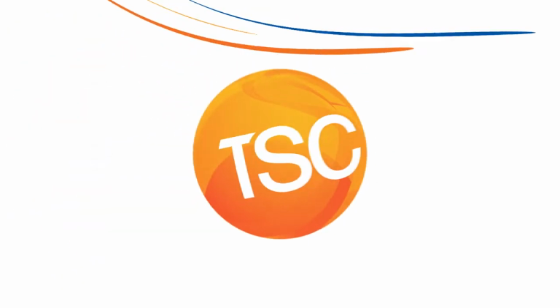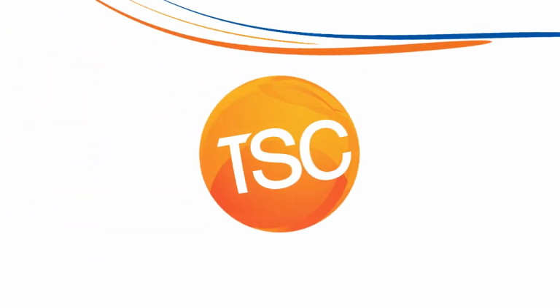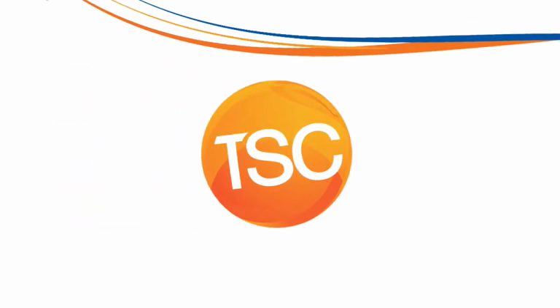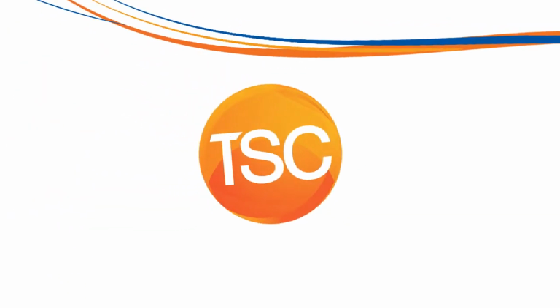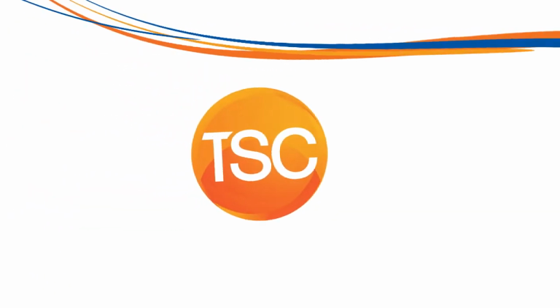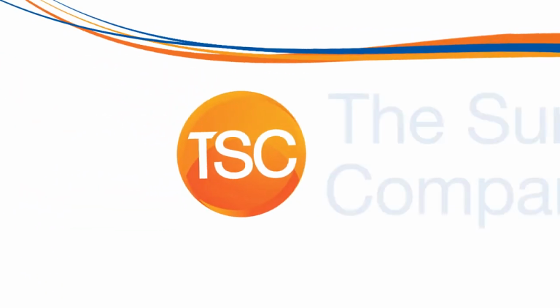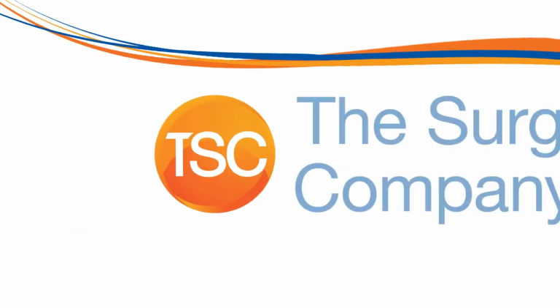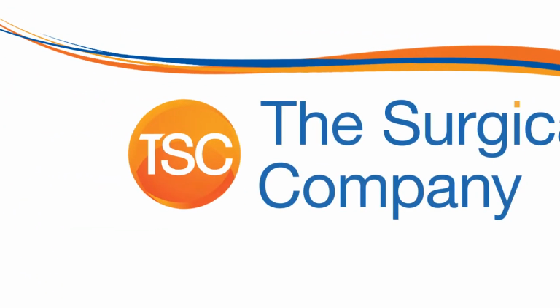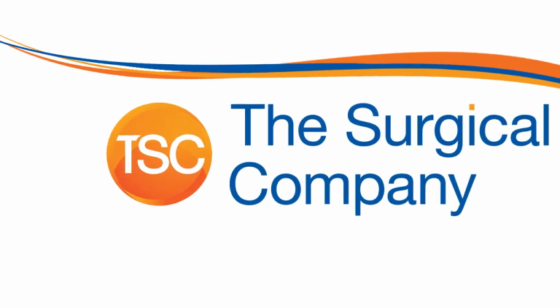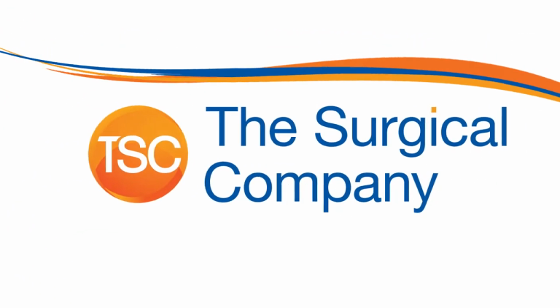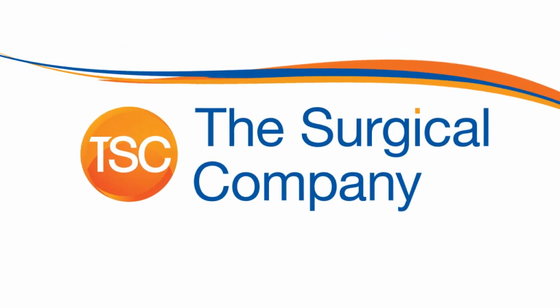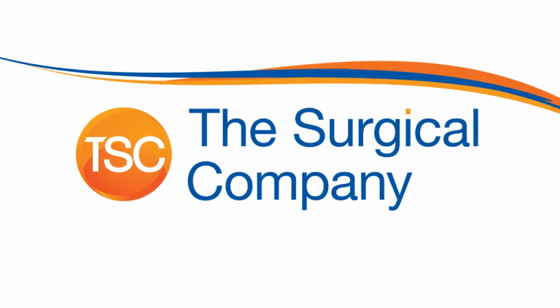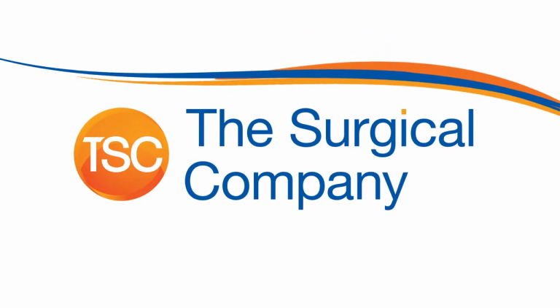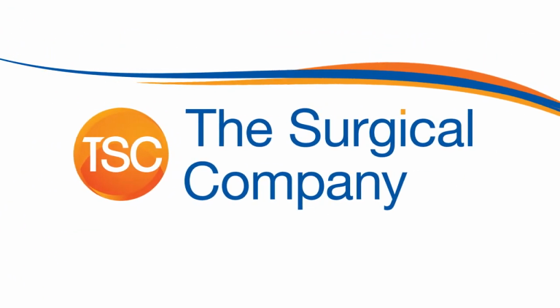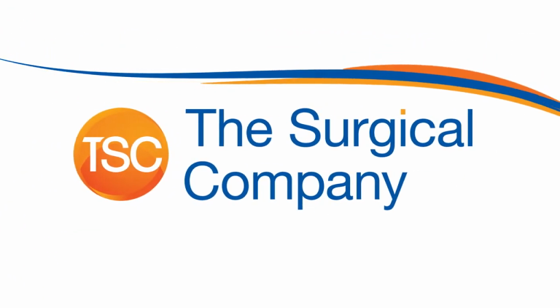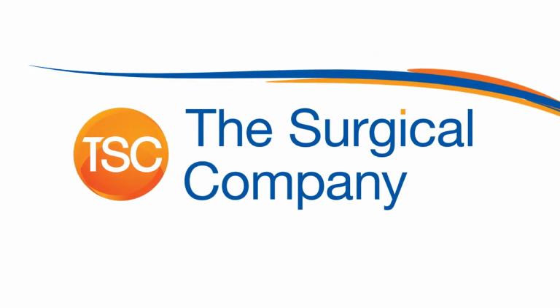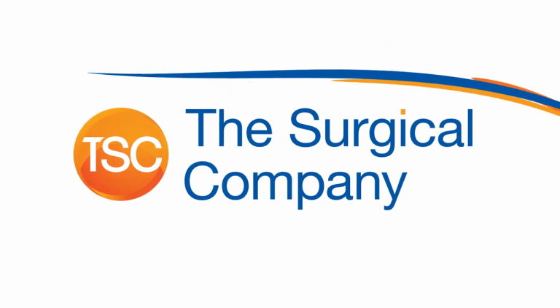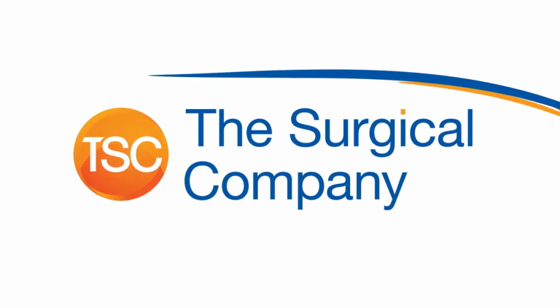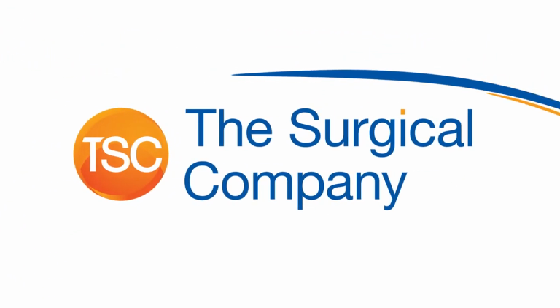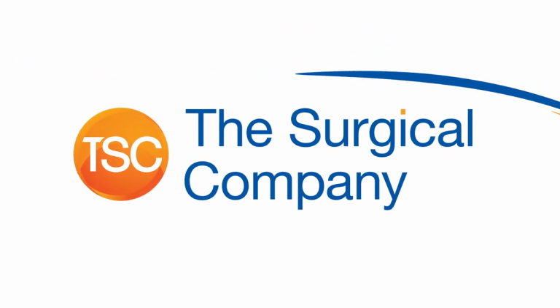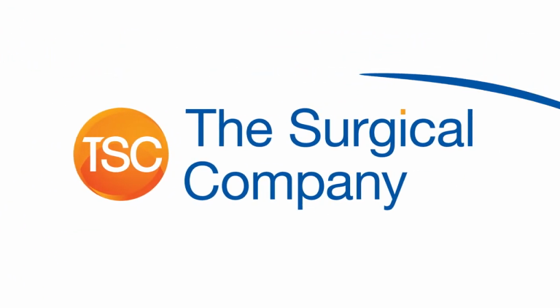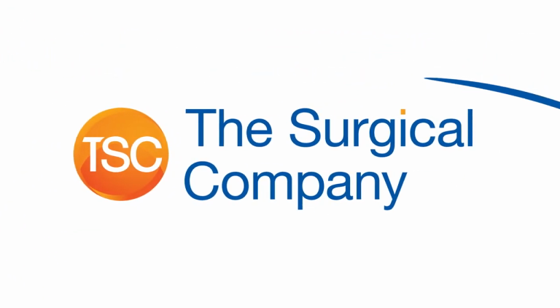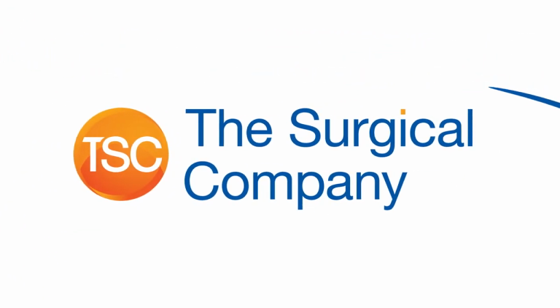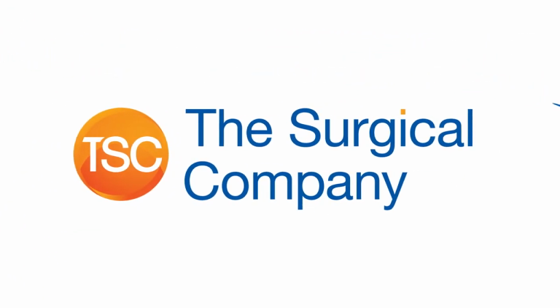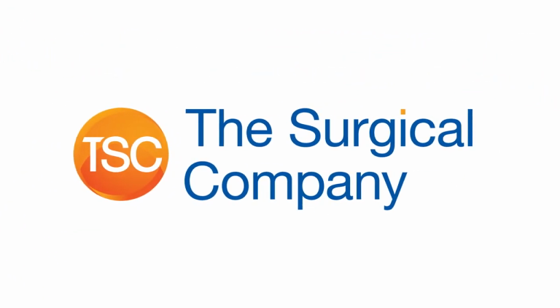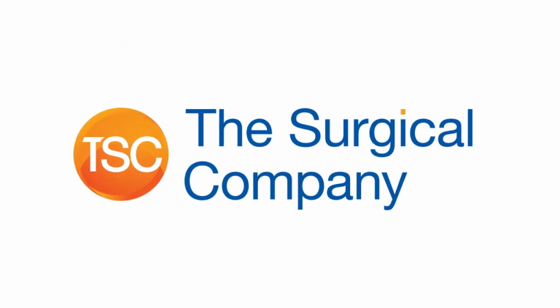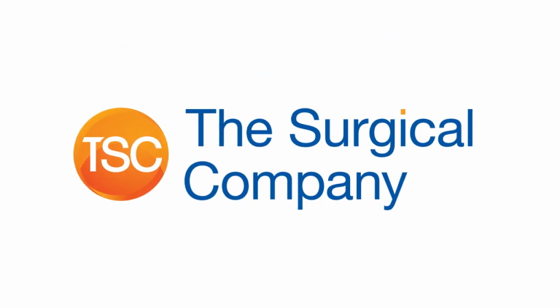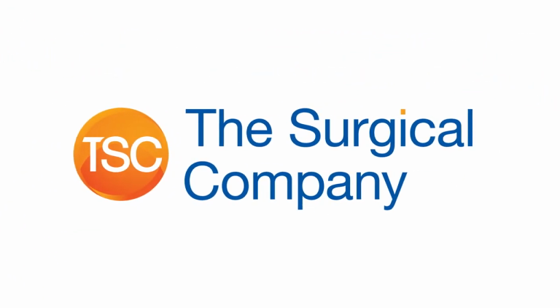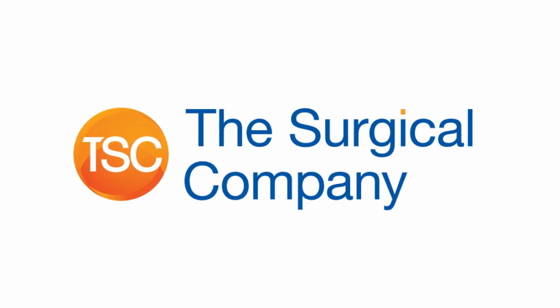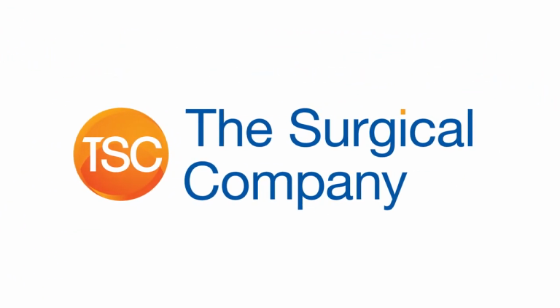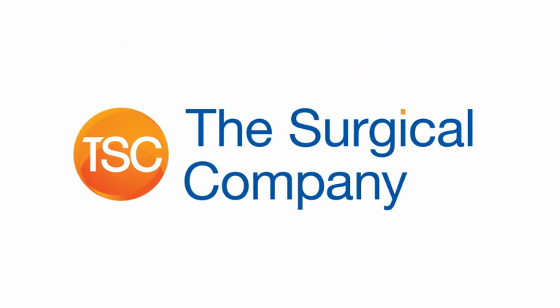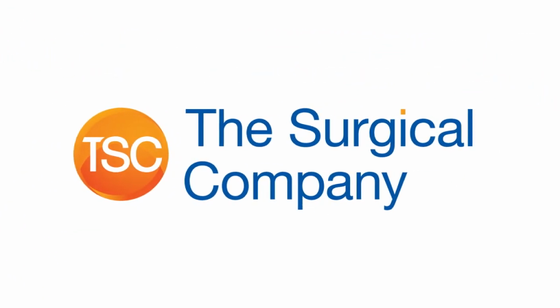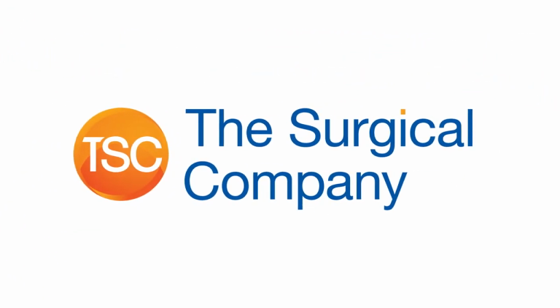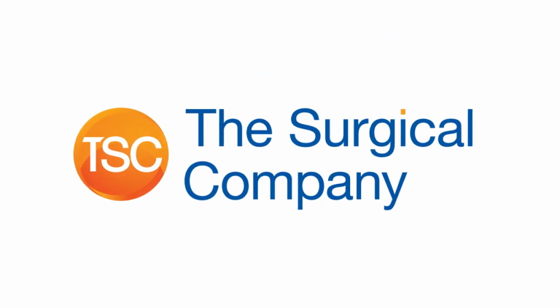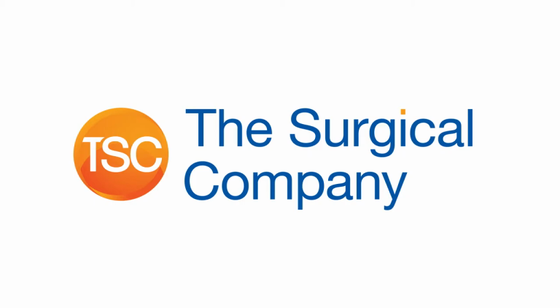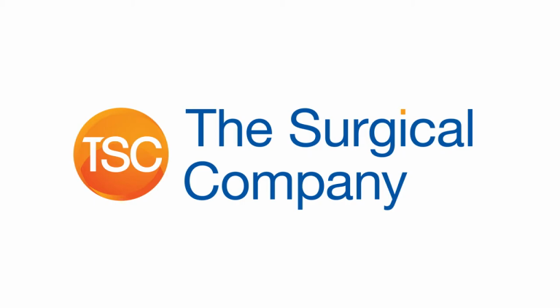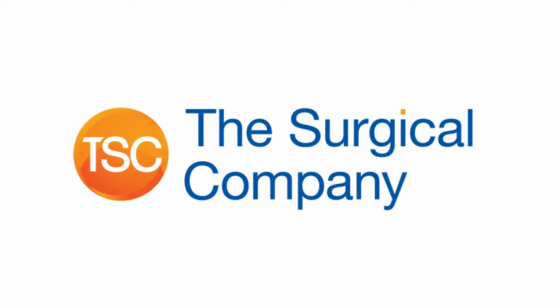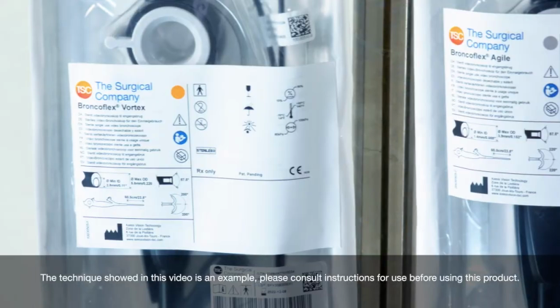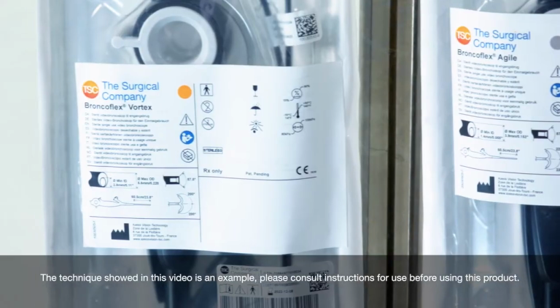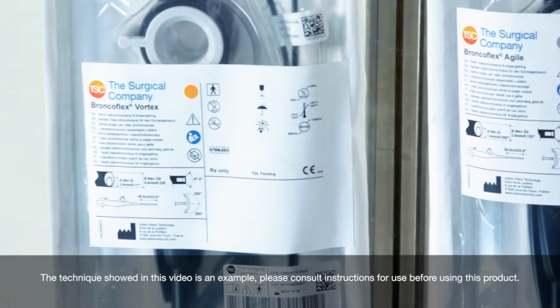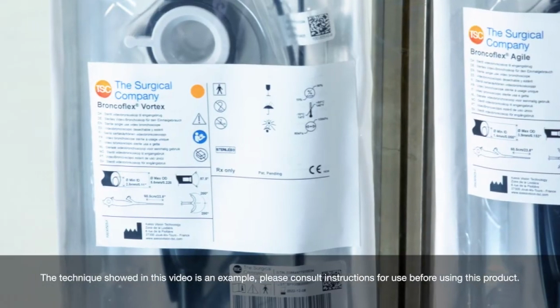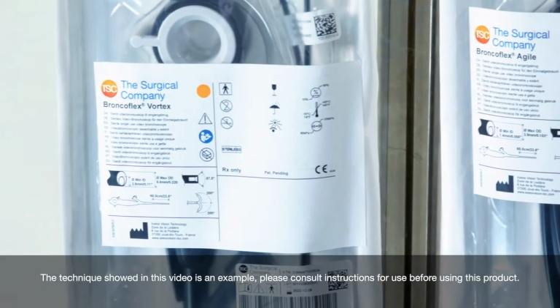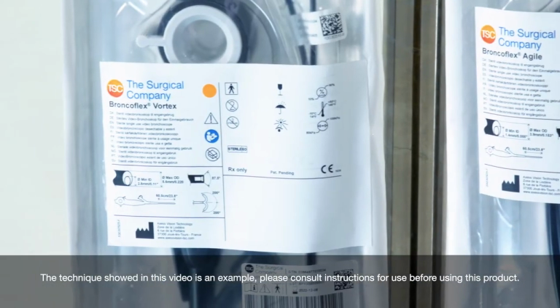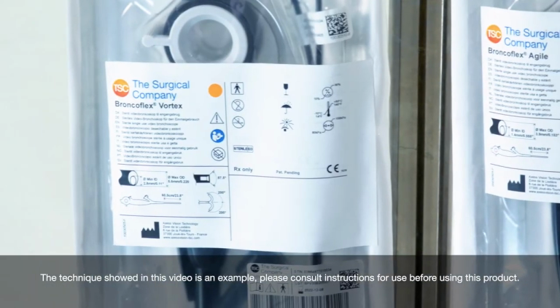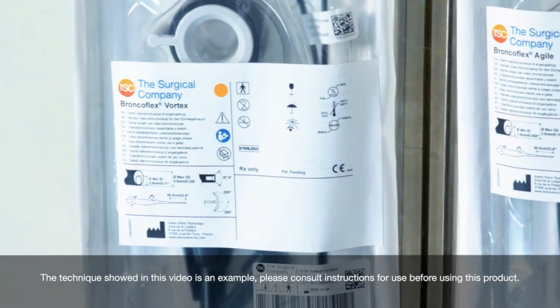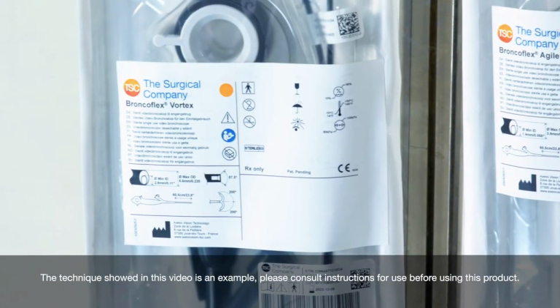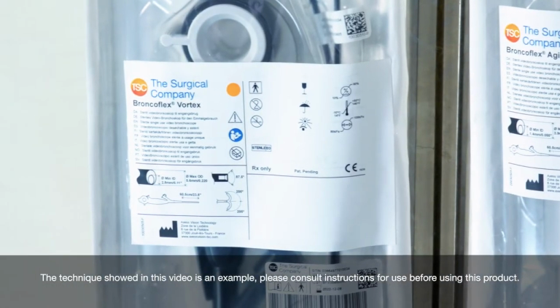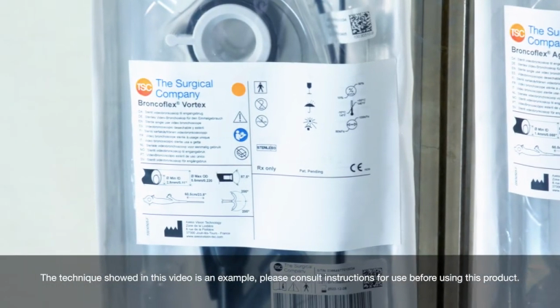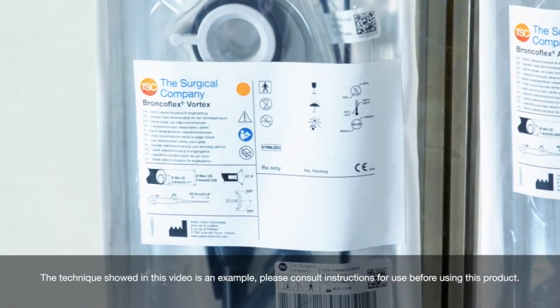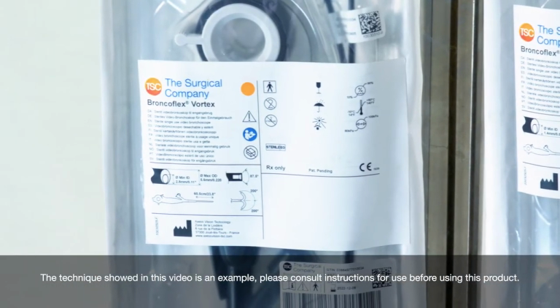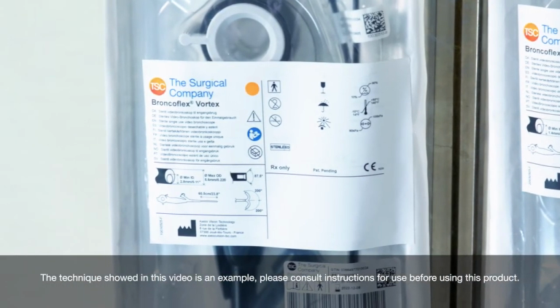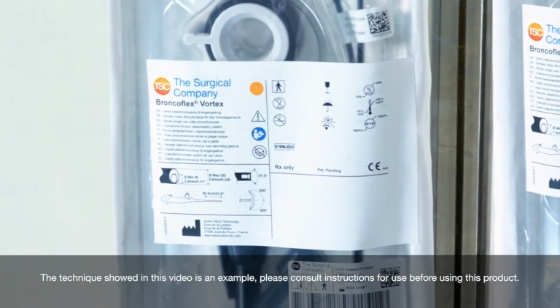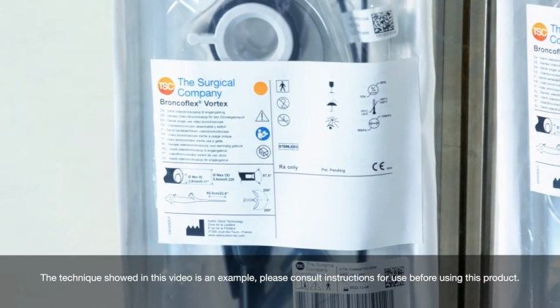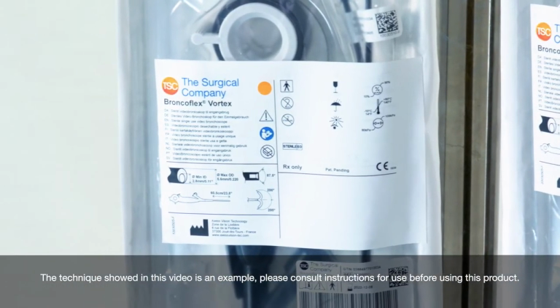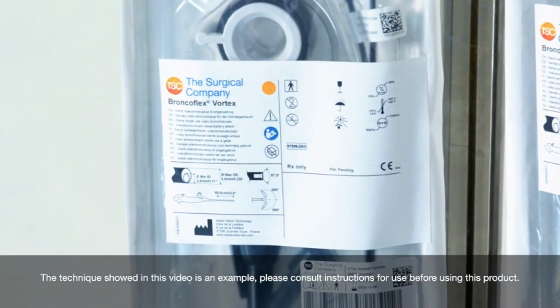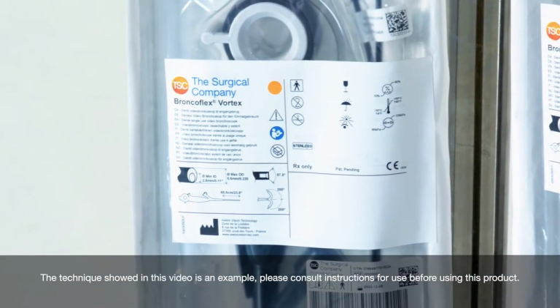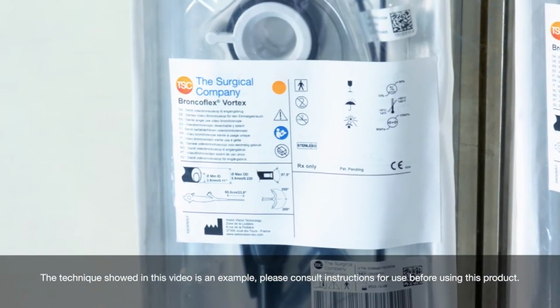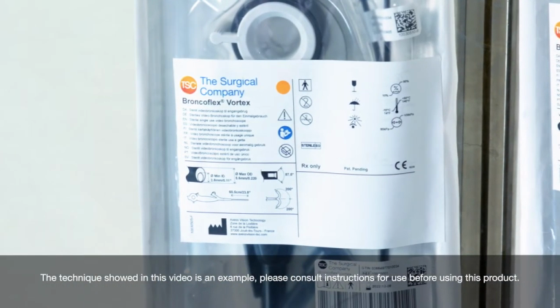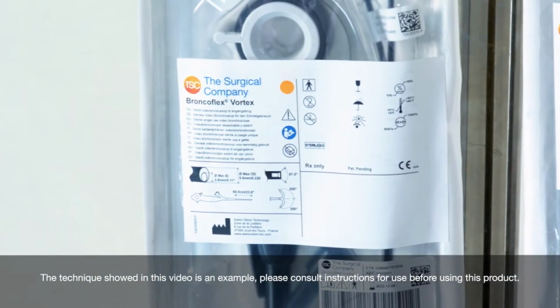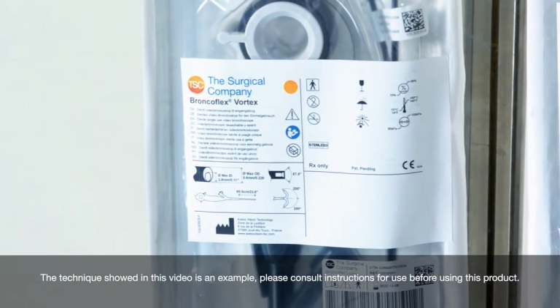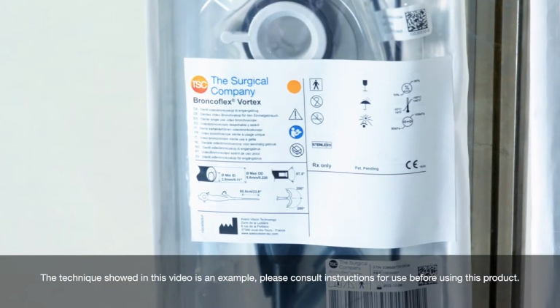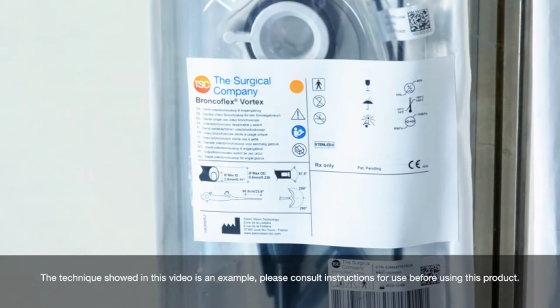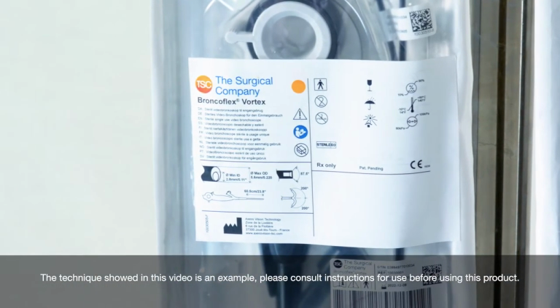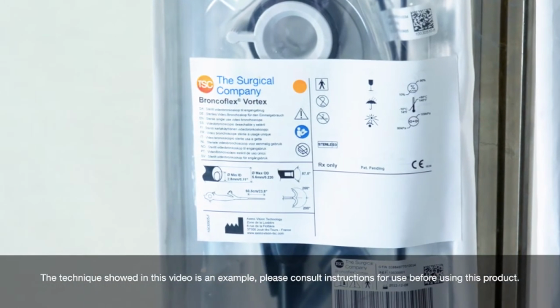The technique shown in this video is an example. Please consult the instructions for use before using this product.